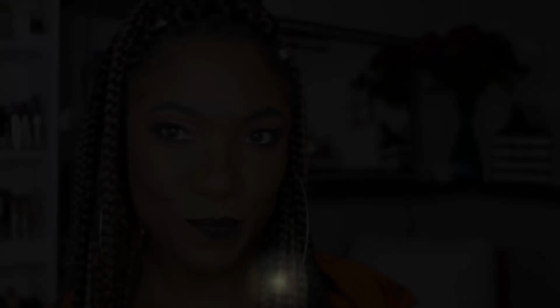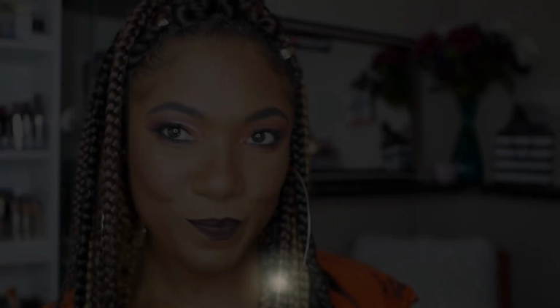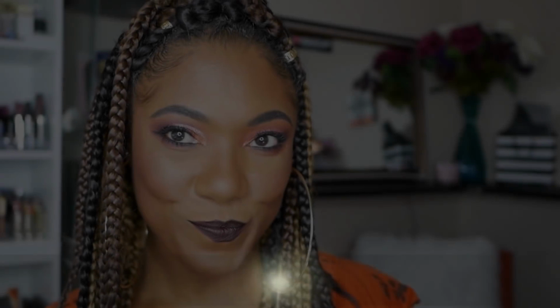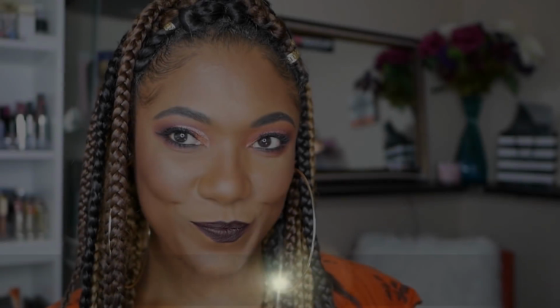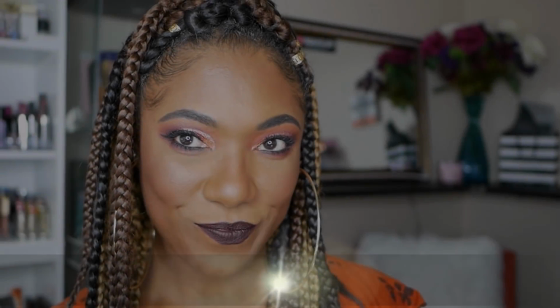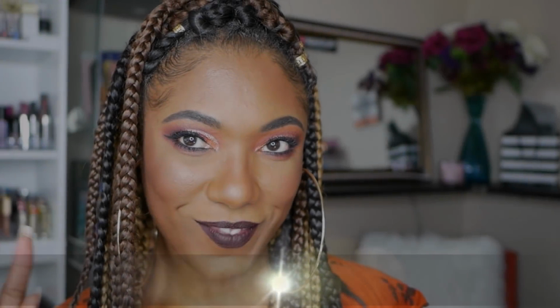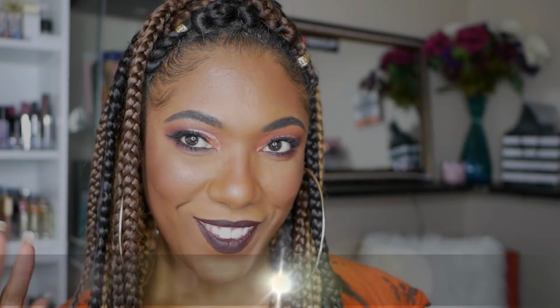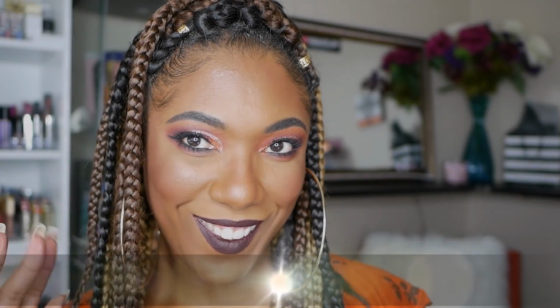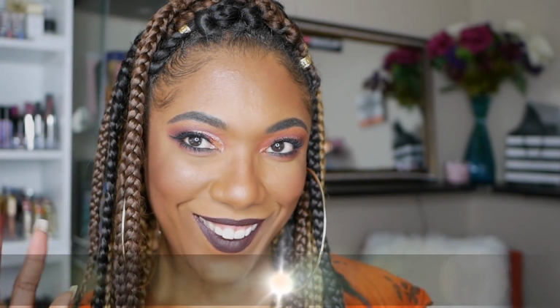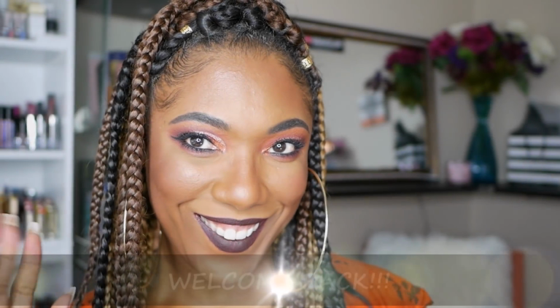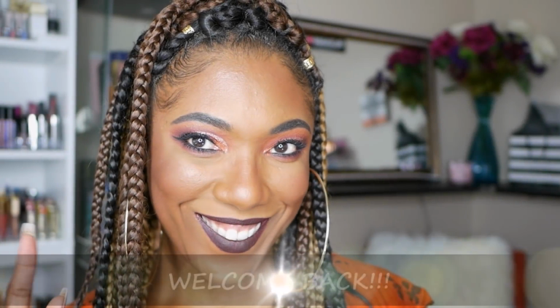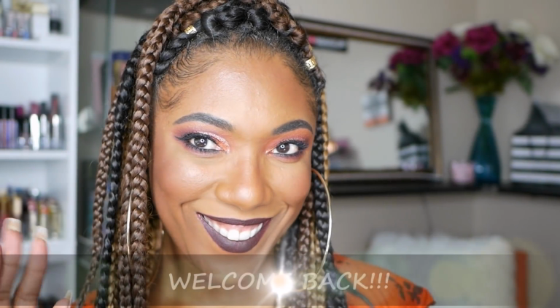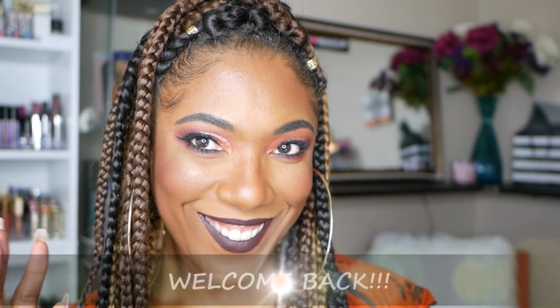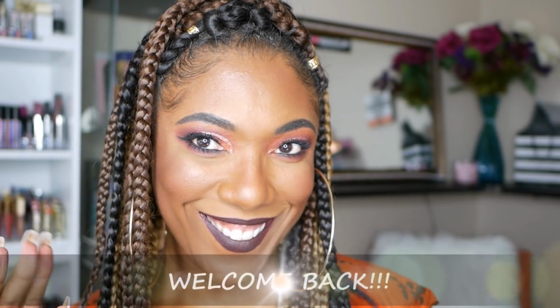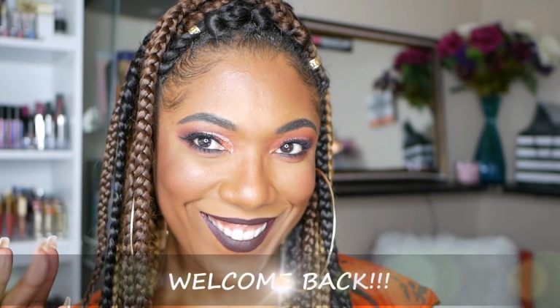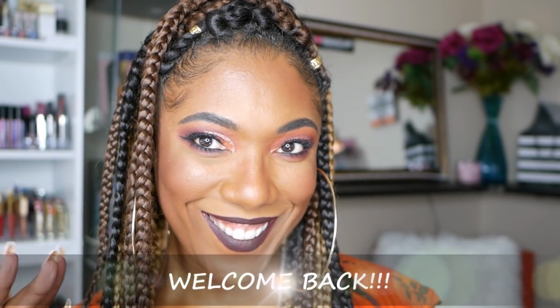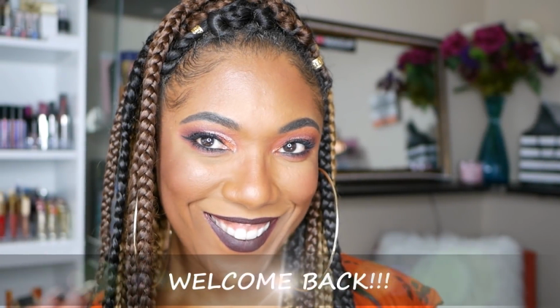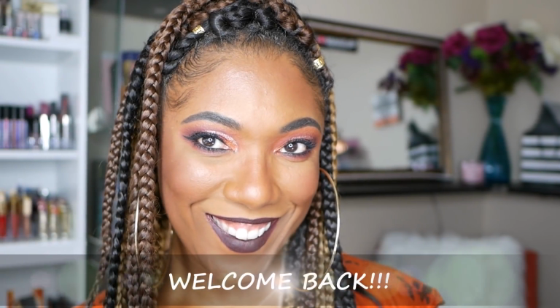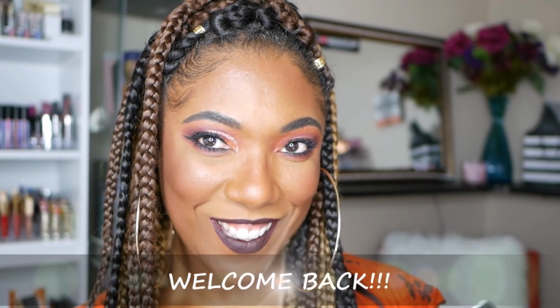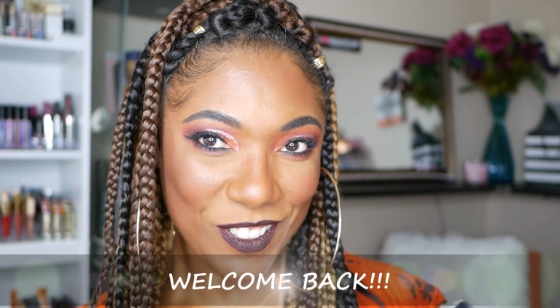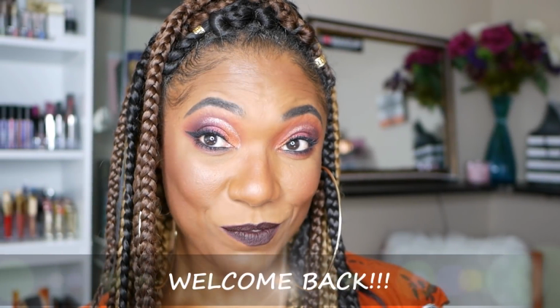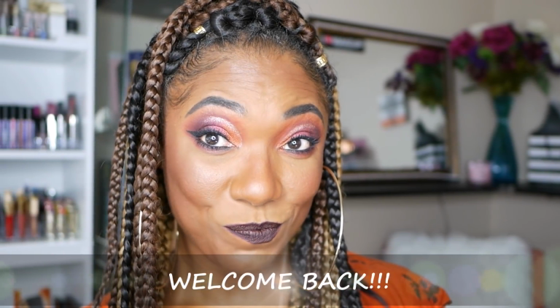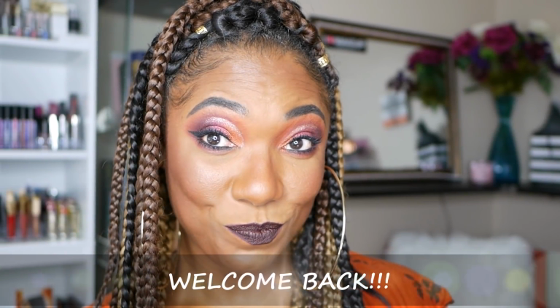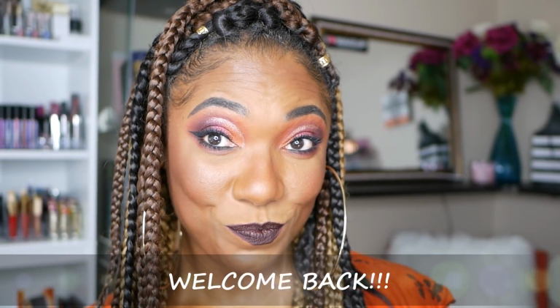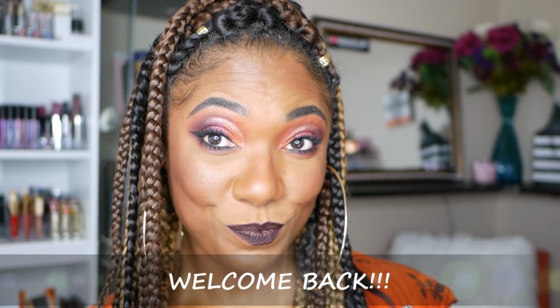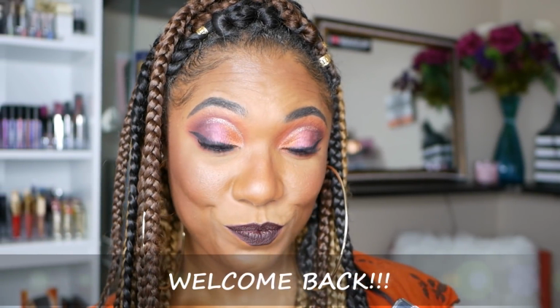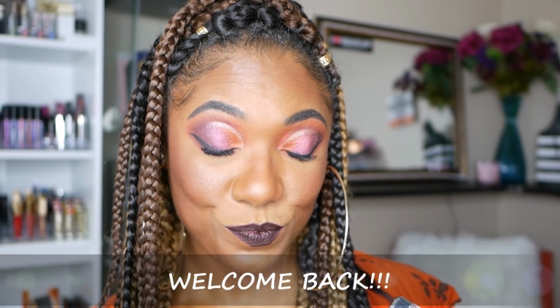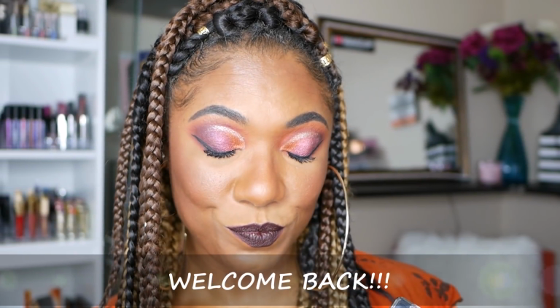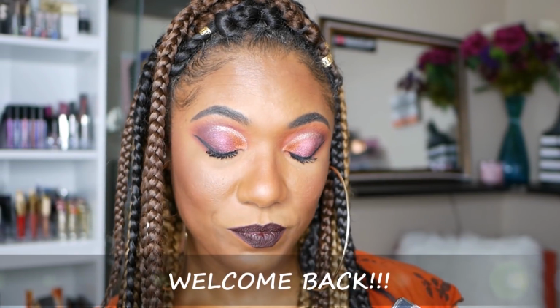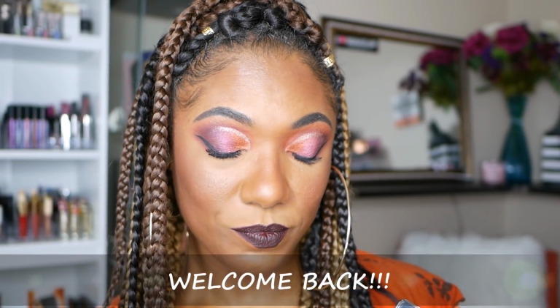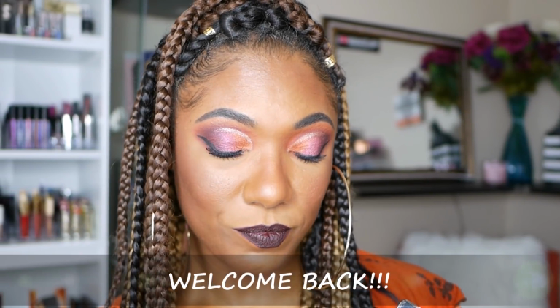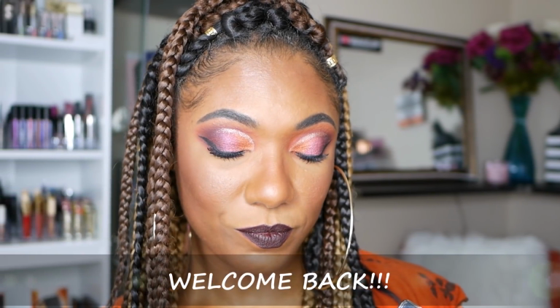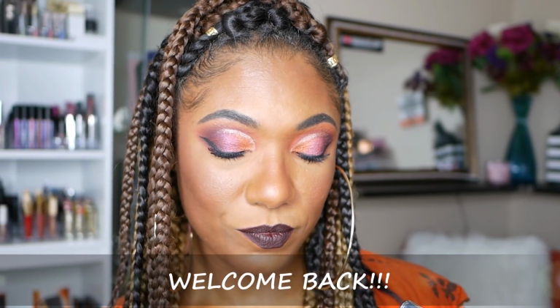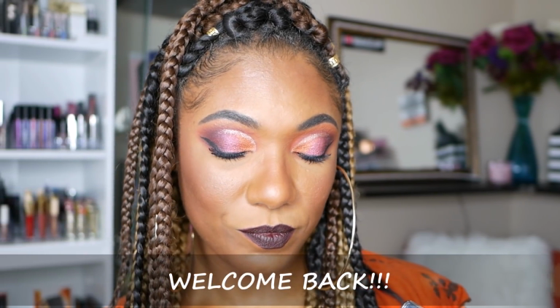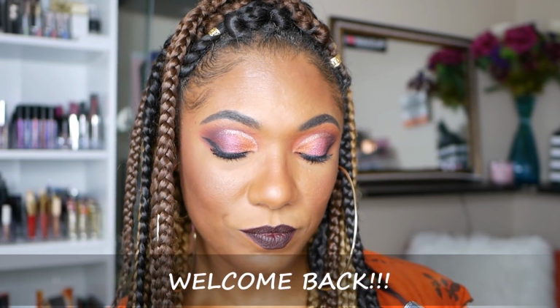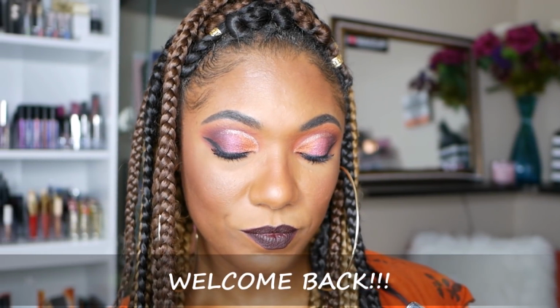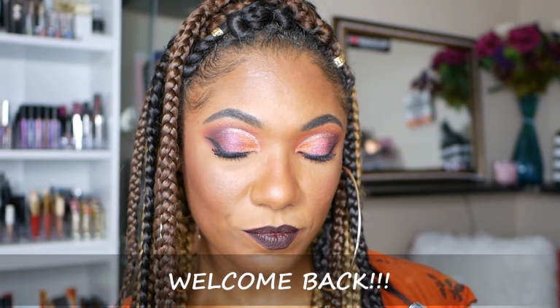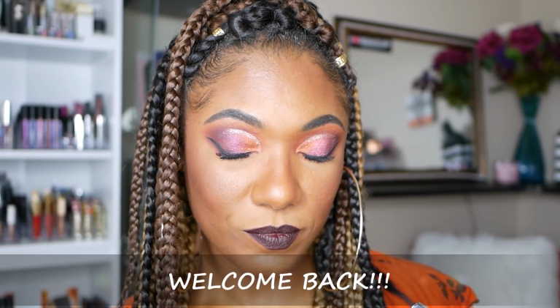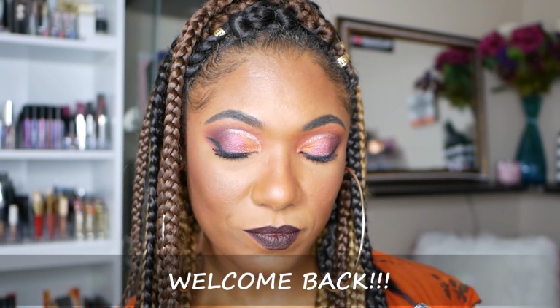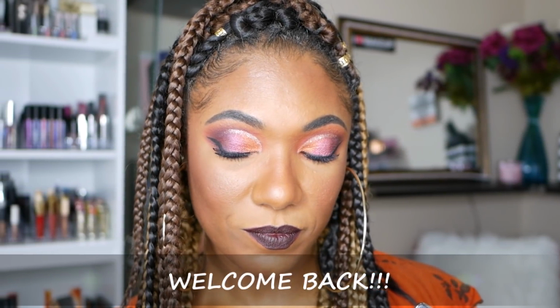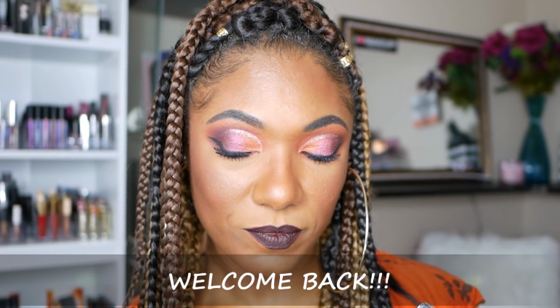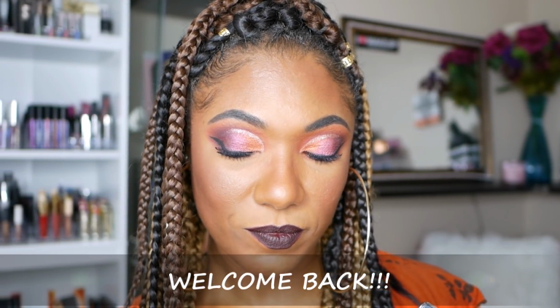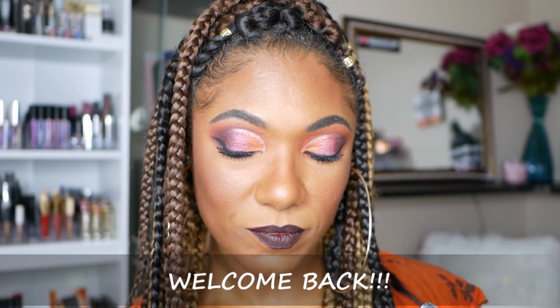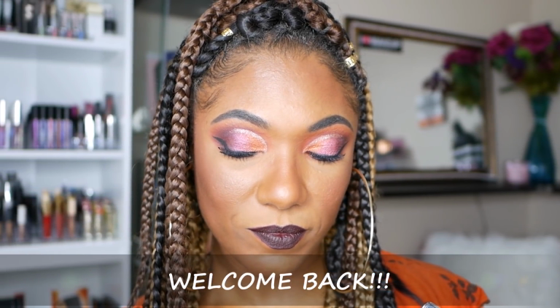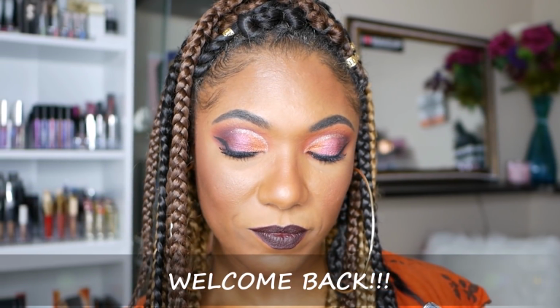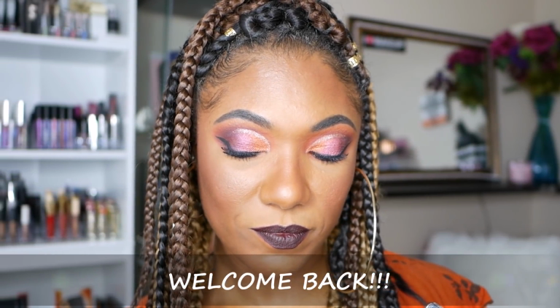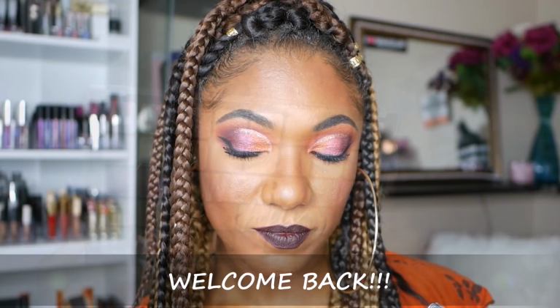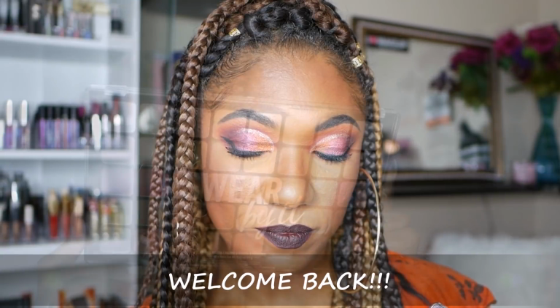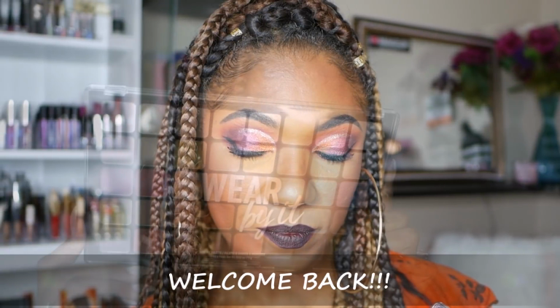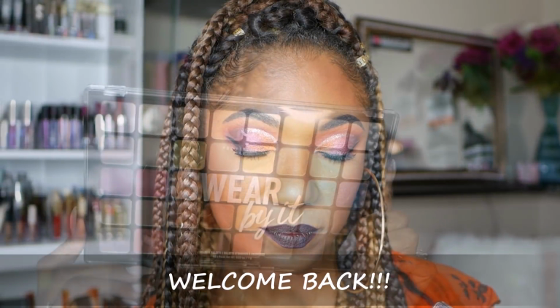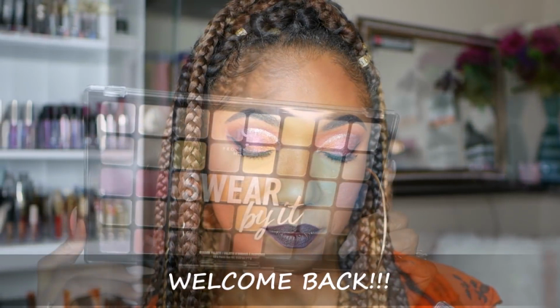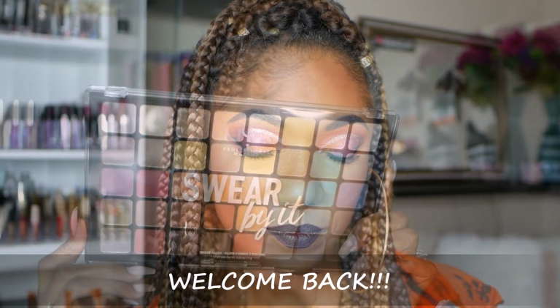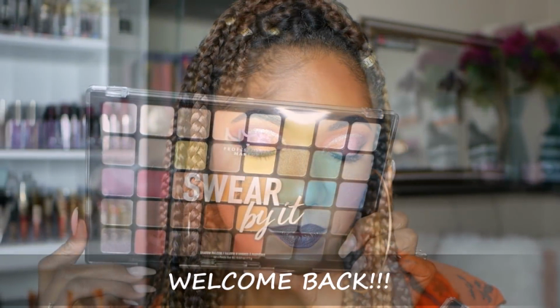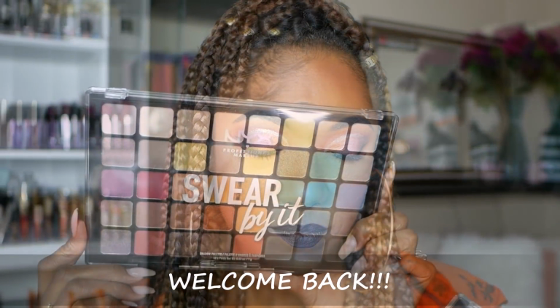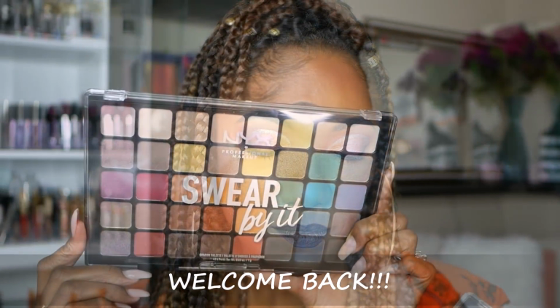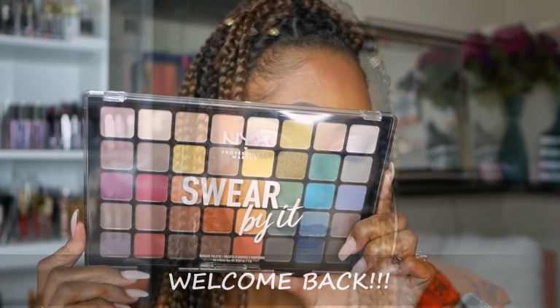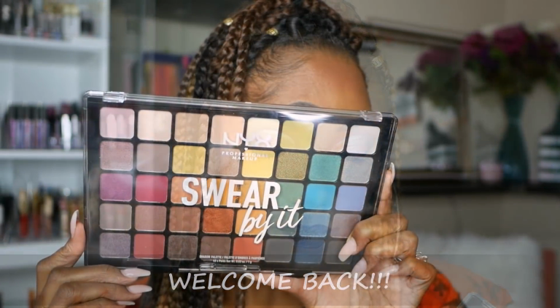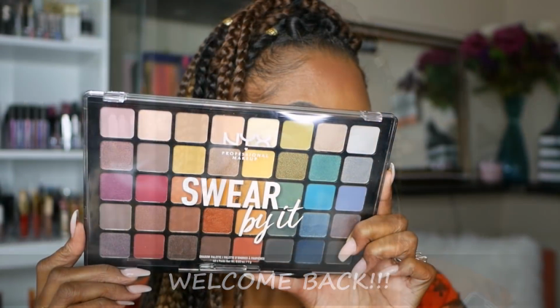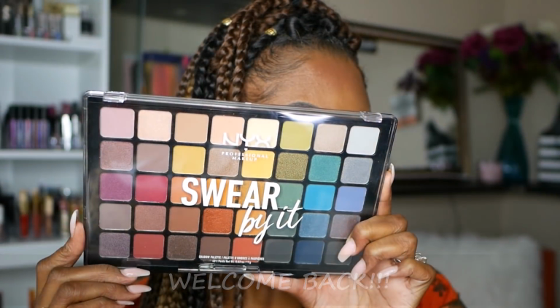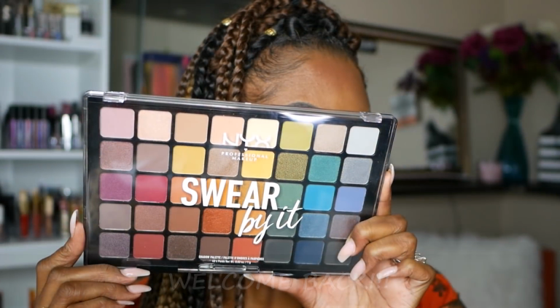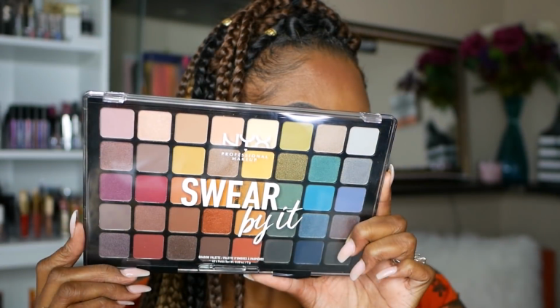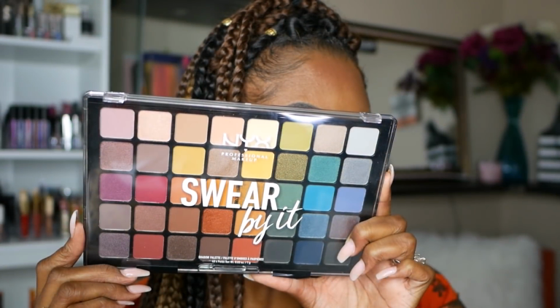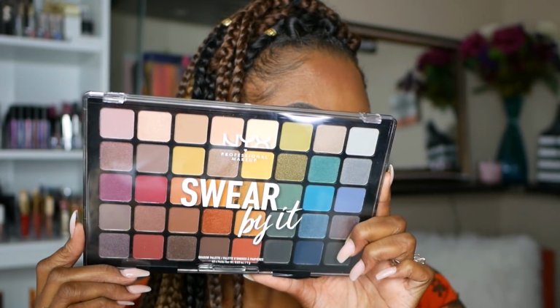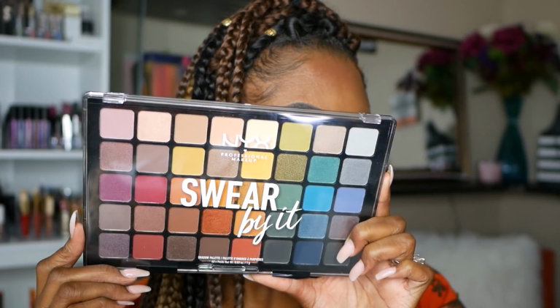Hi guys, welcome back. So today I created this look using the NYX Wear By It palette.